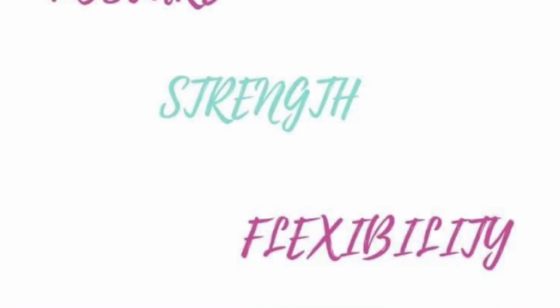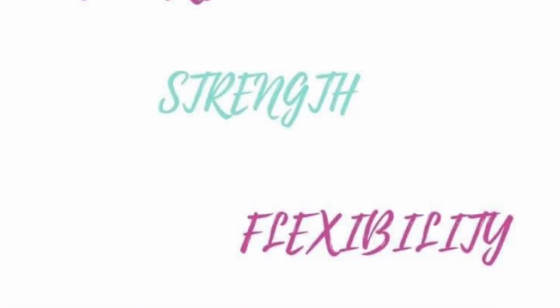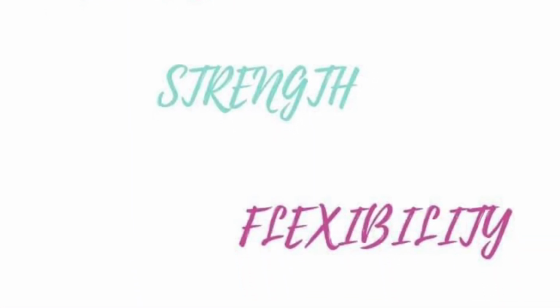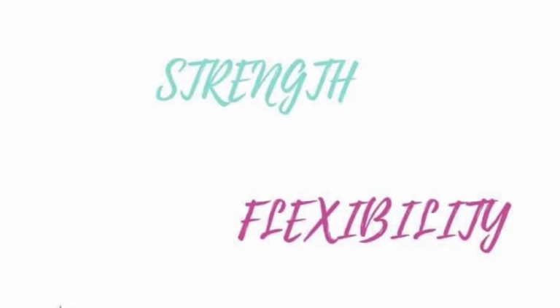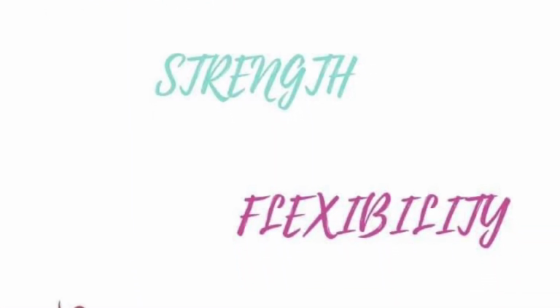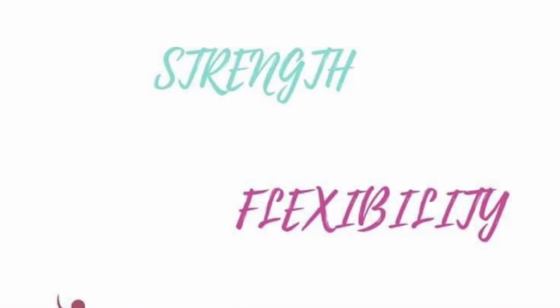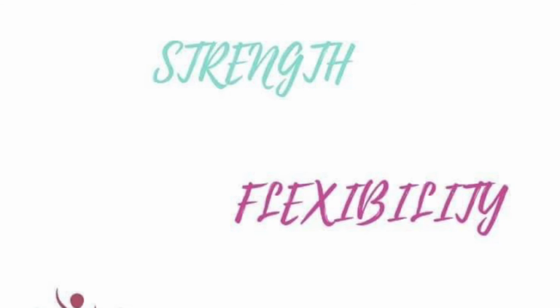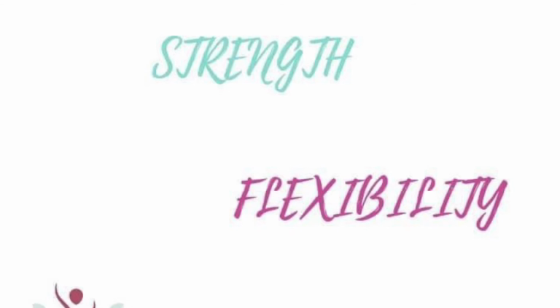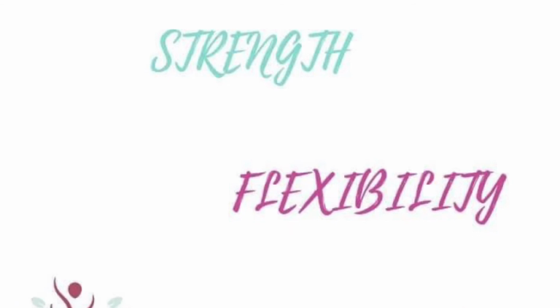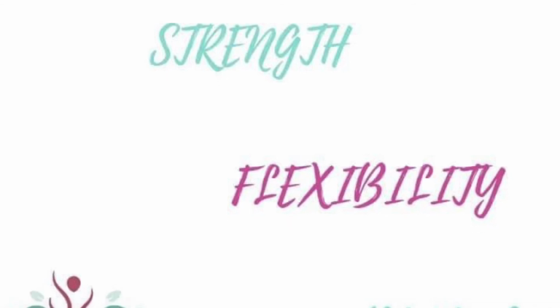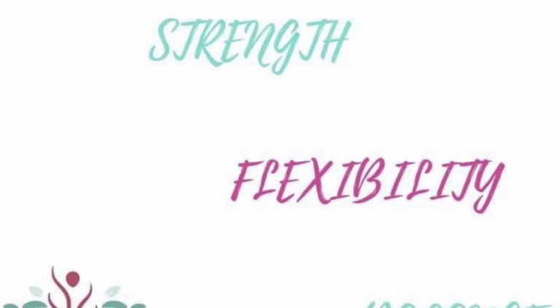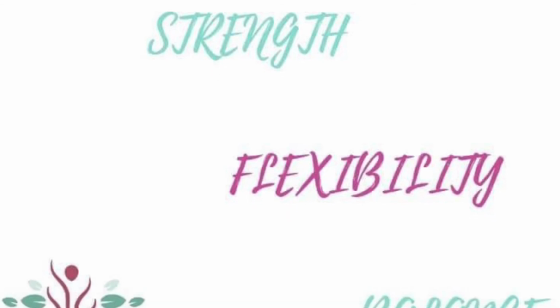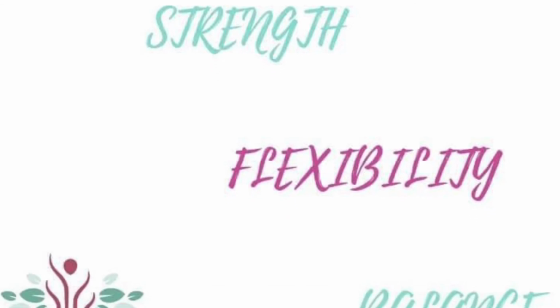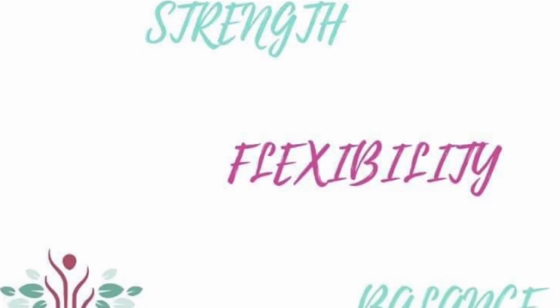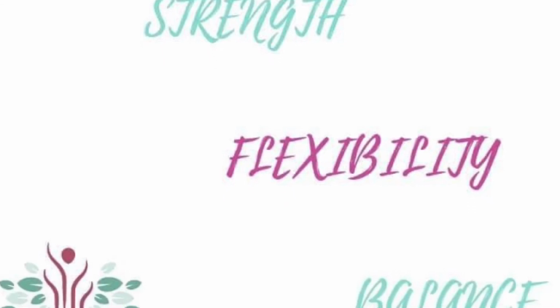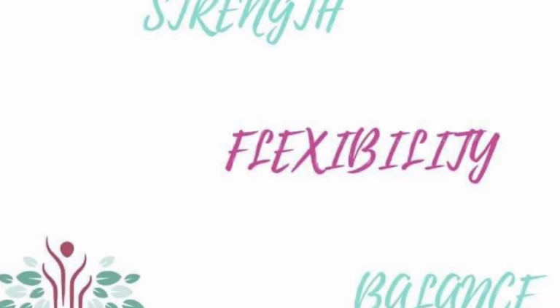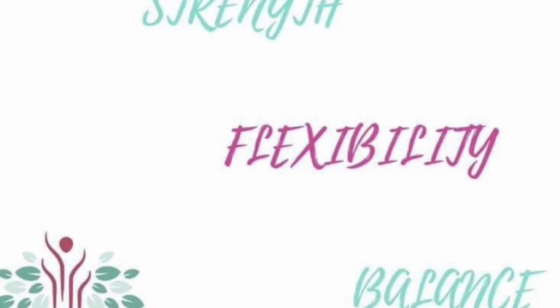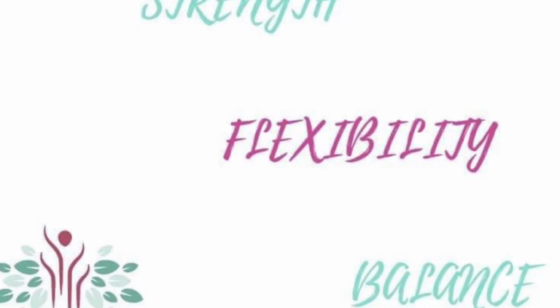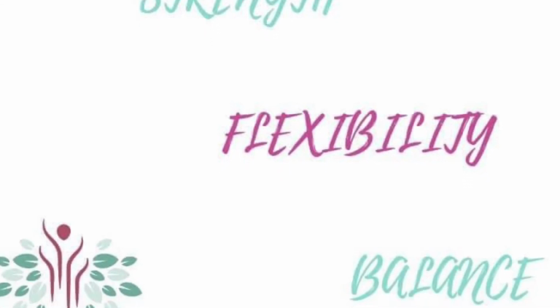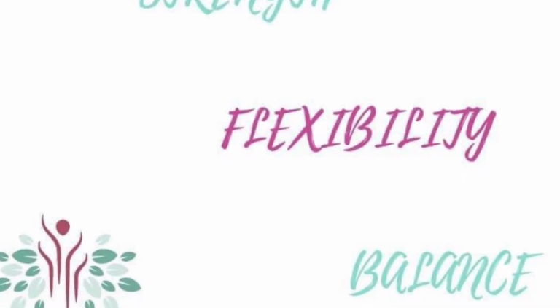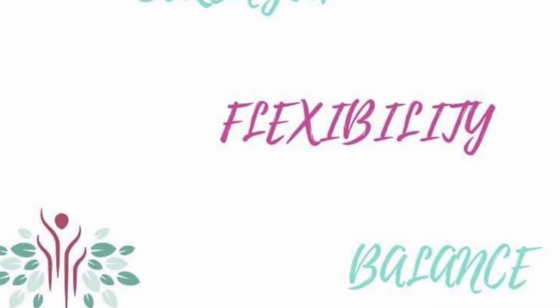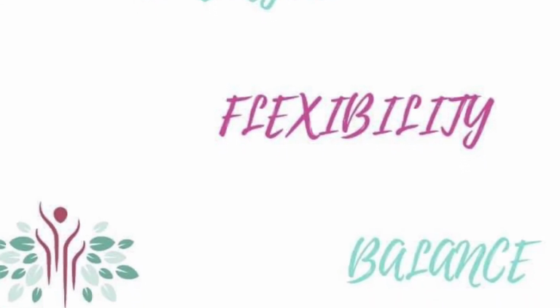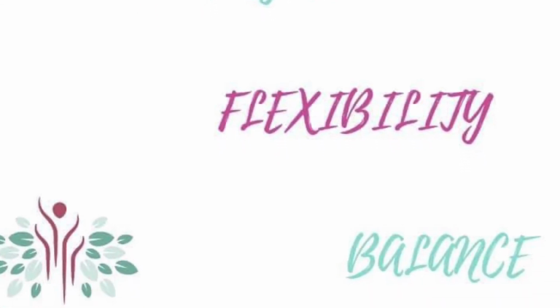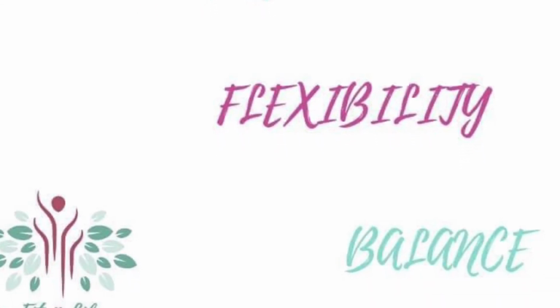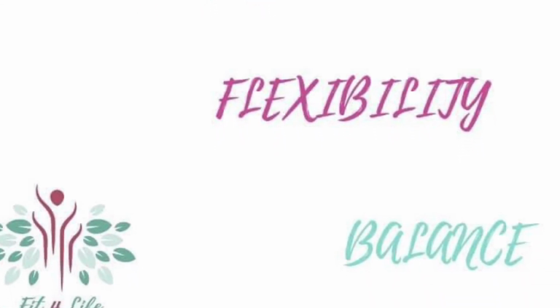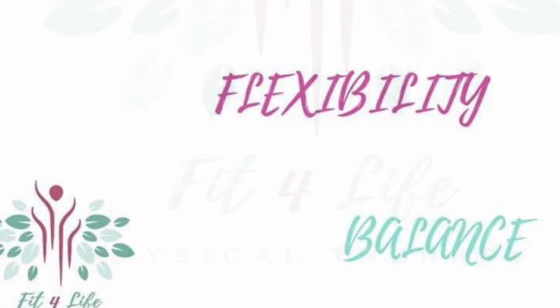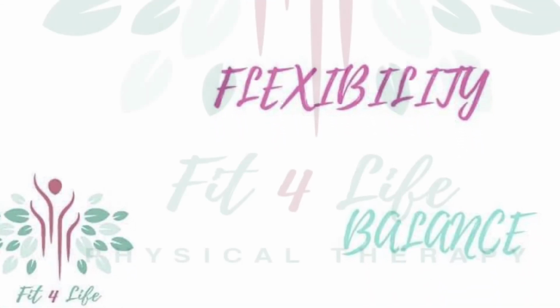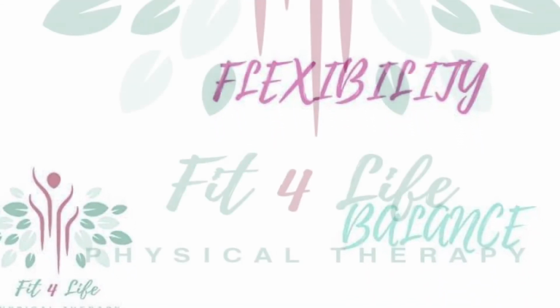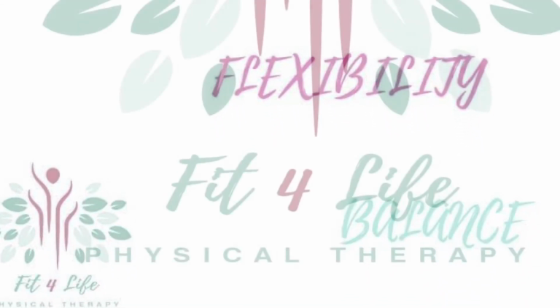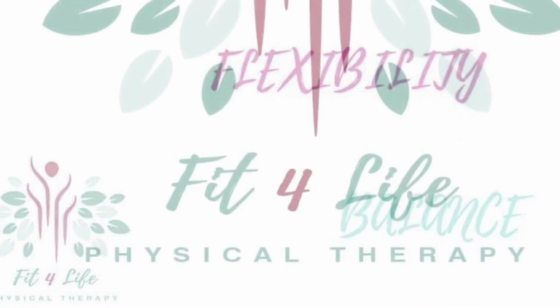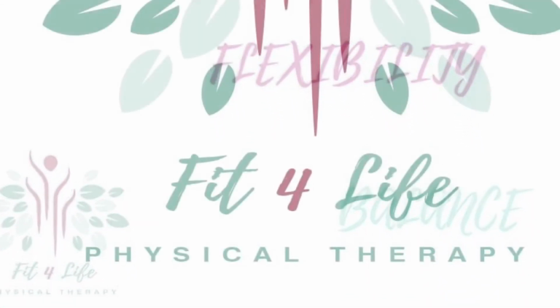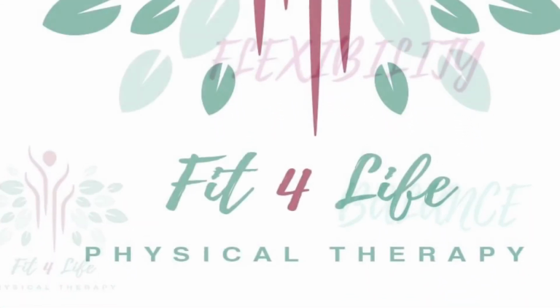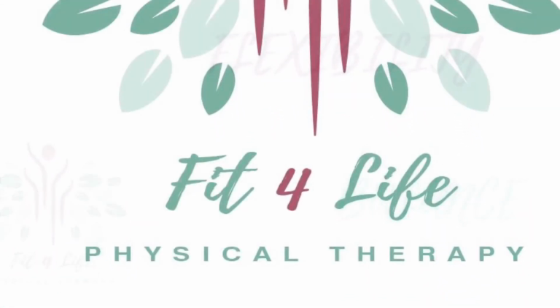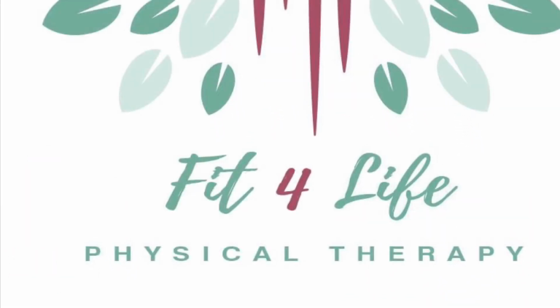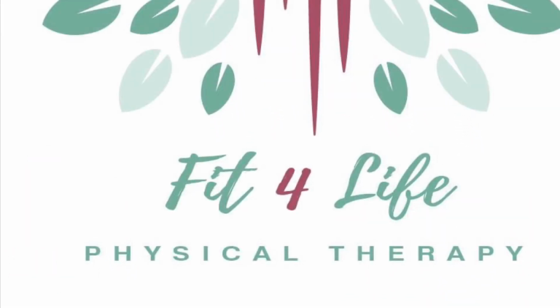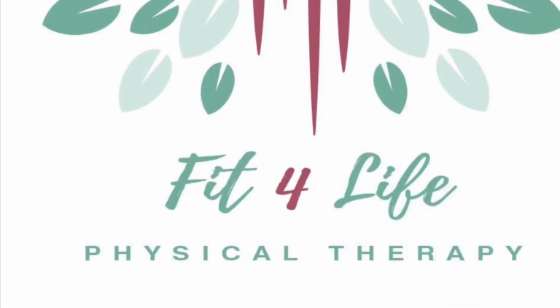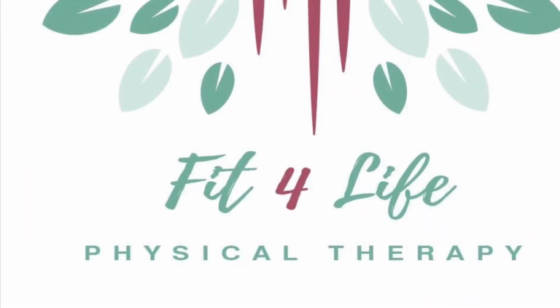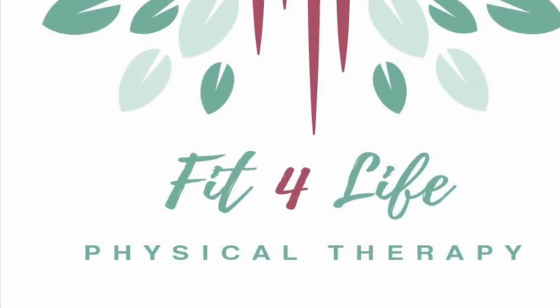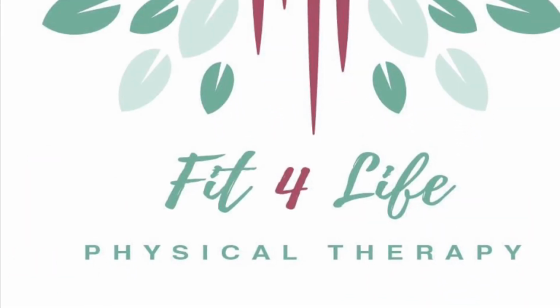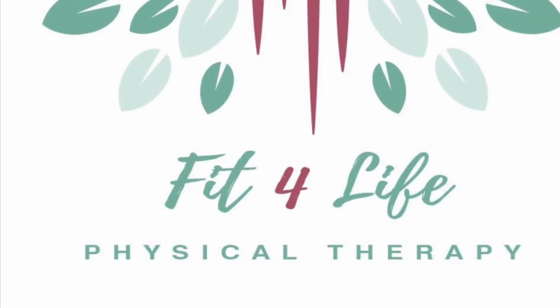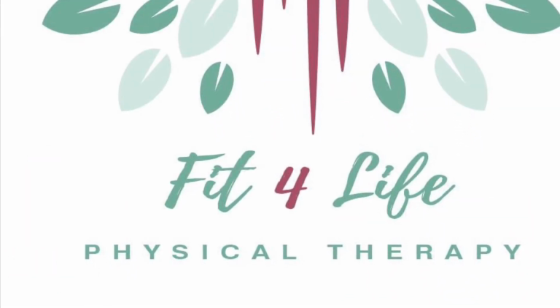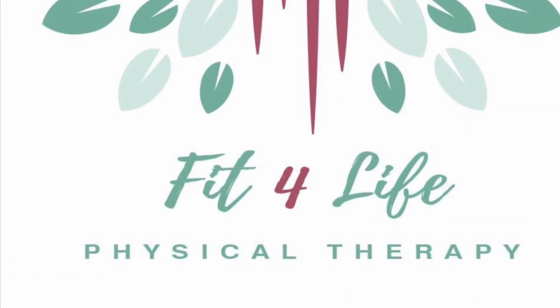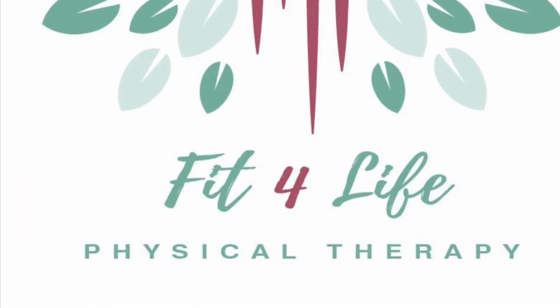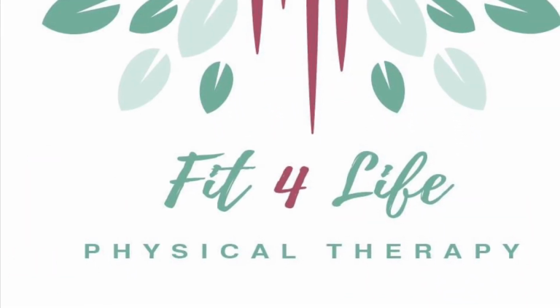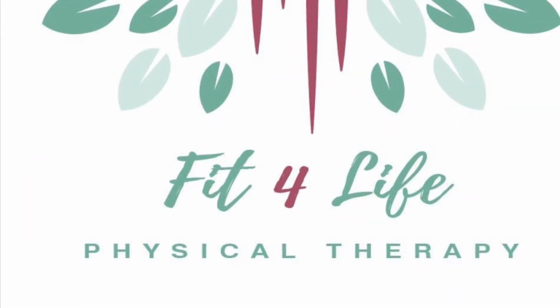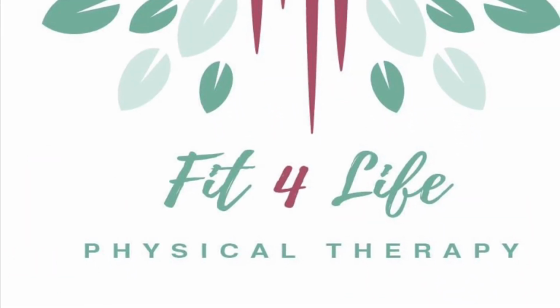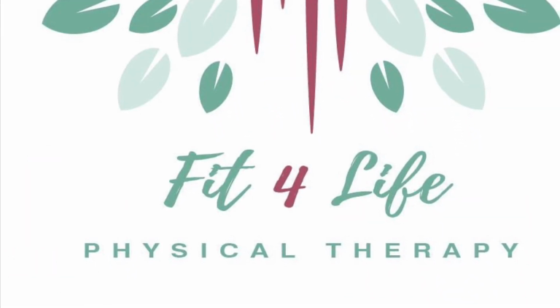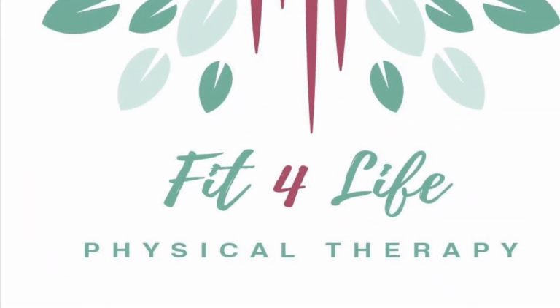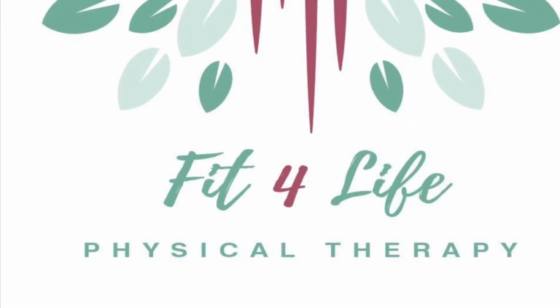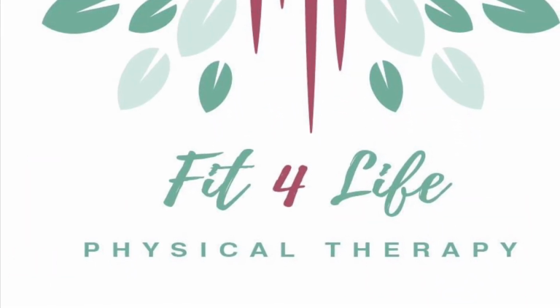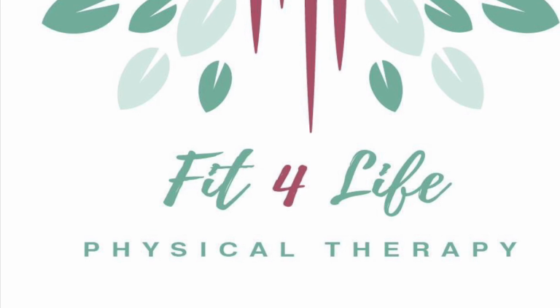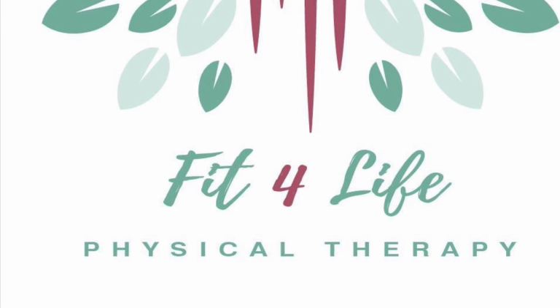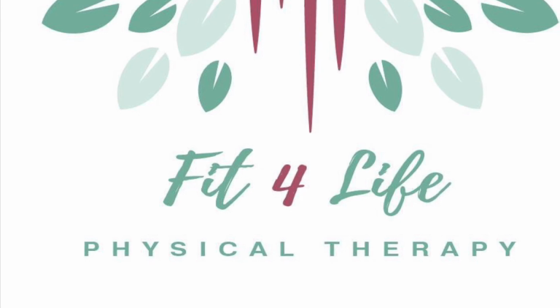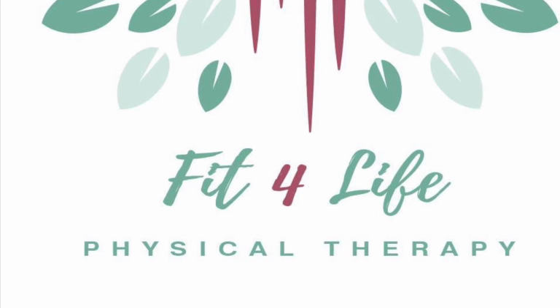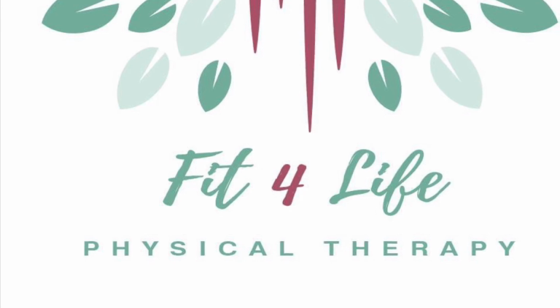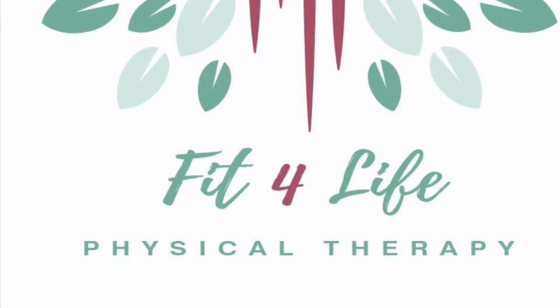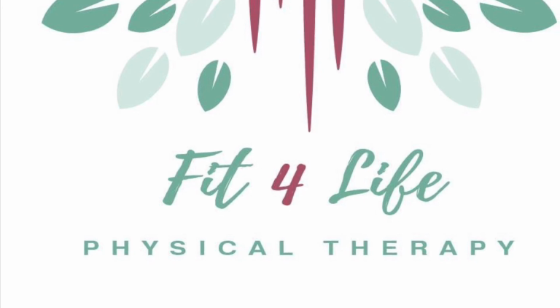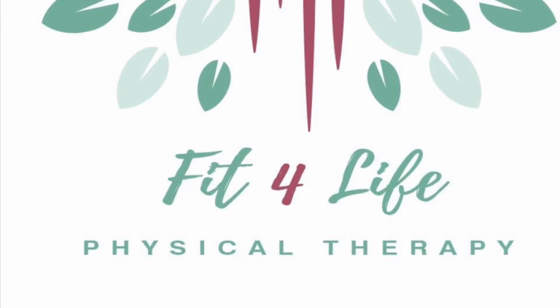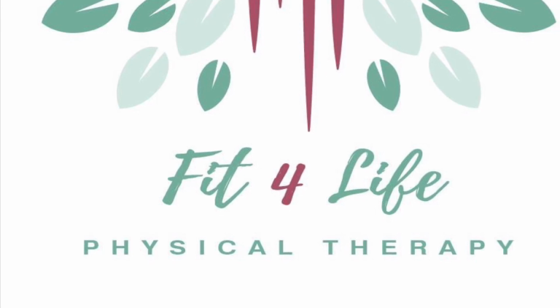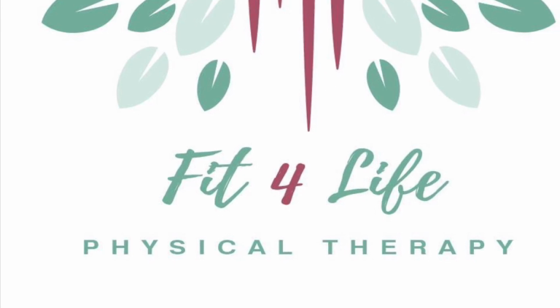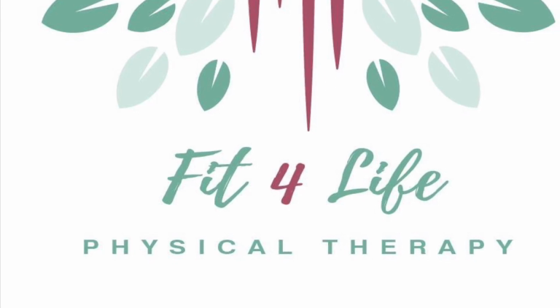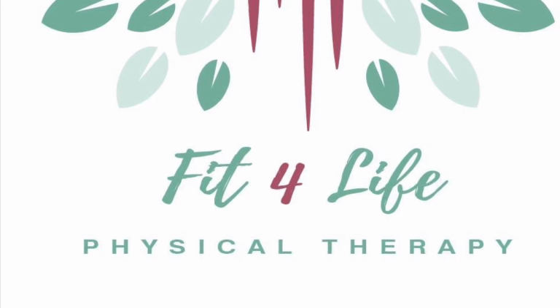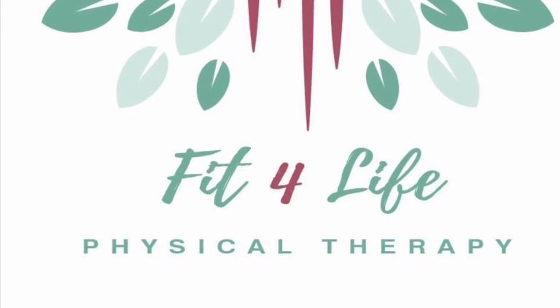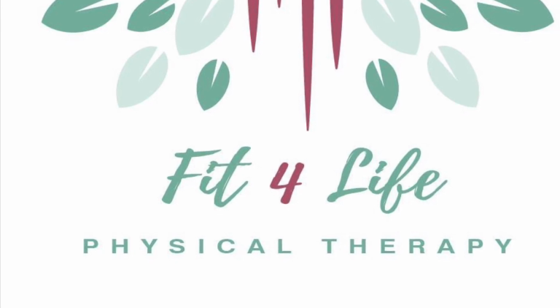Any questions, as always, reach out to us at www.fitforlifephysicaltherapyohio.com.